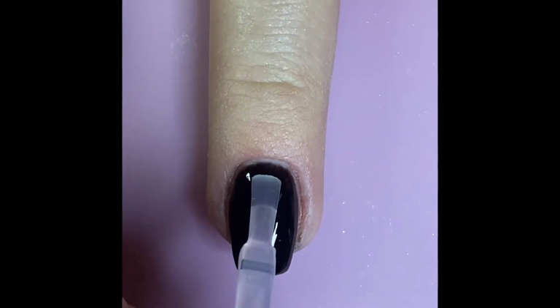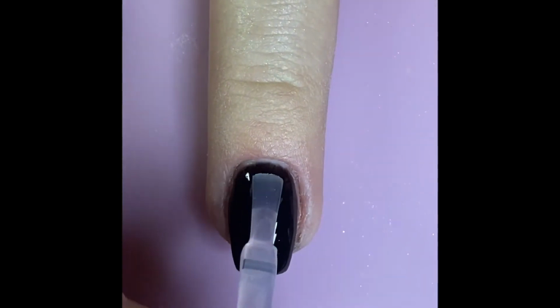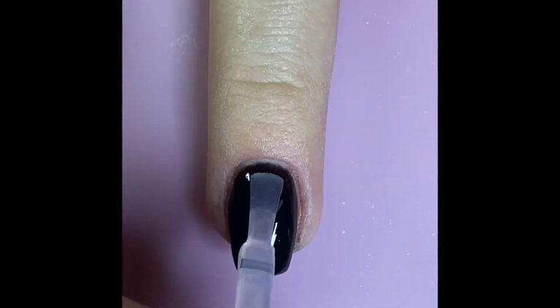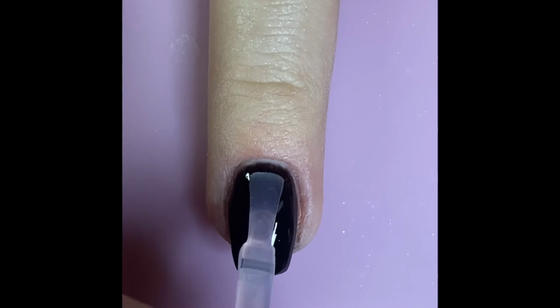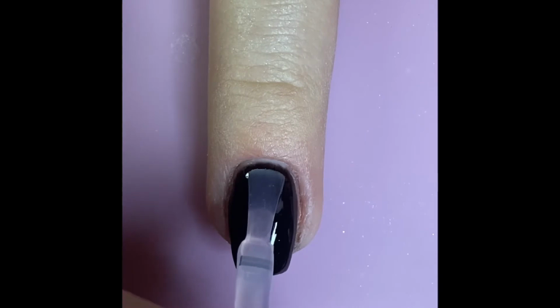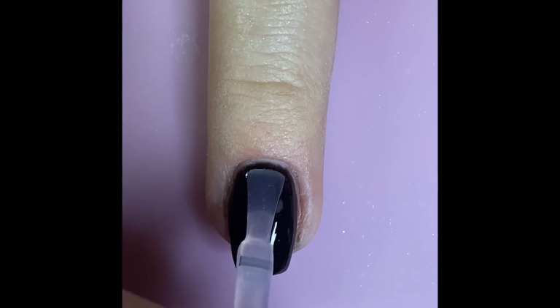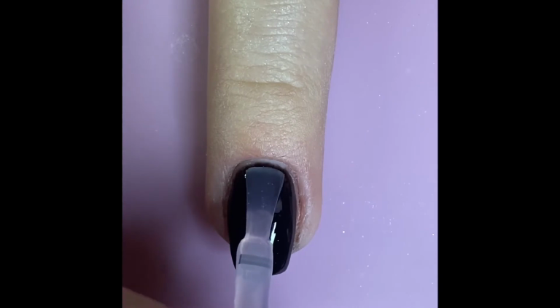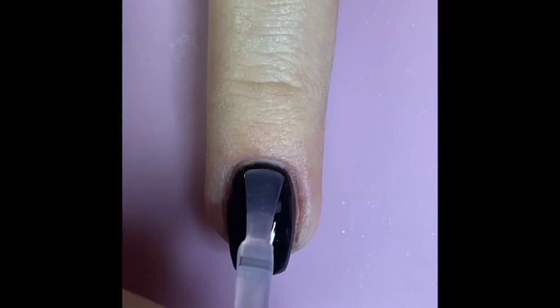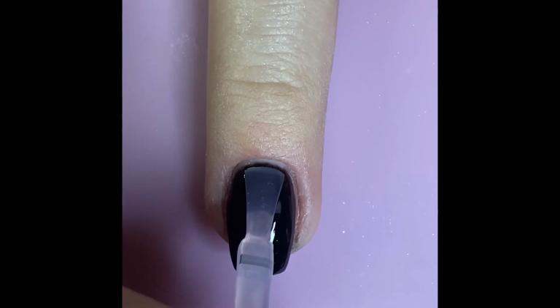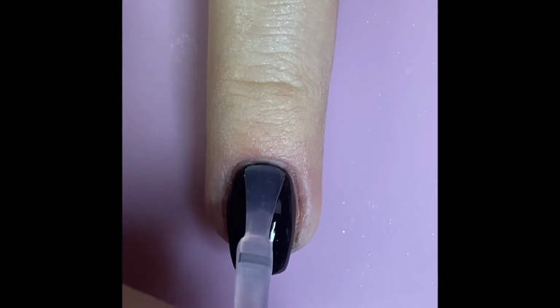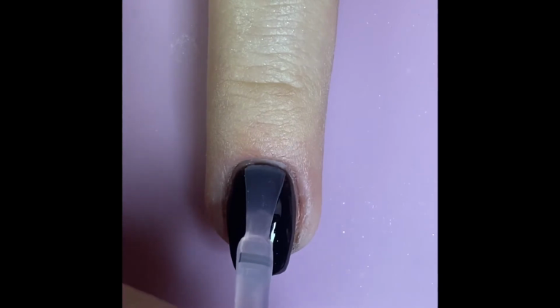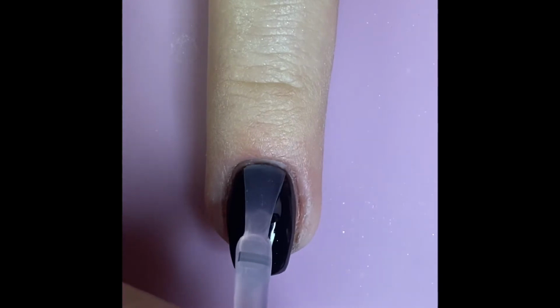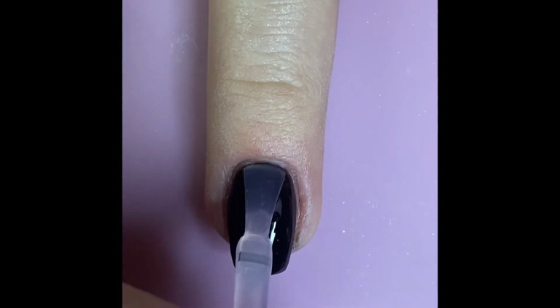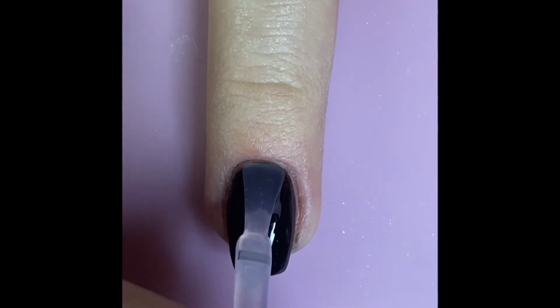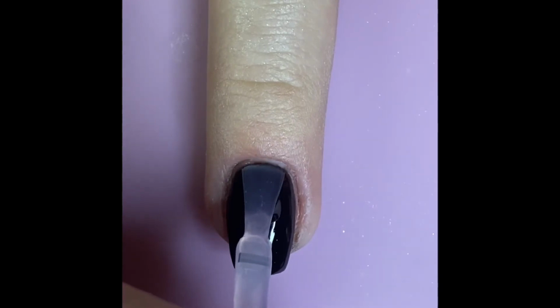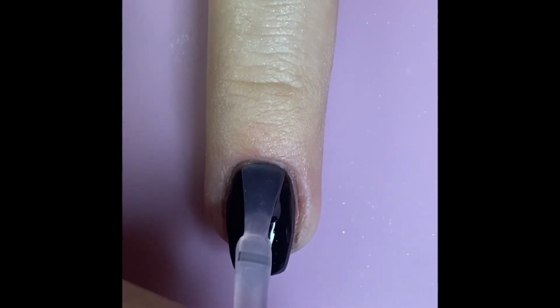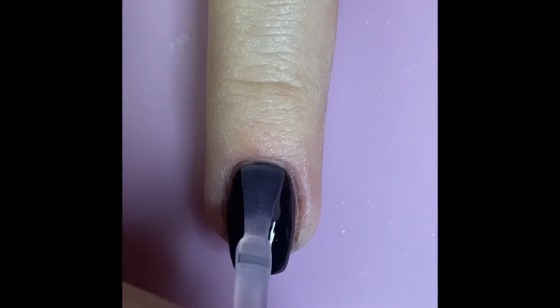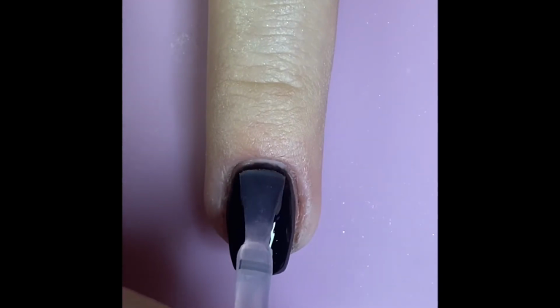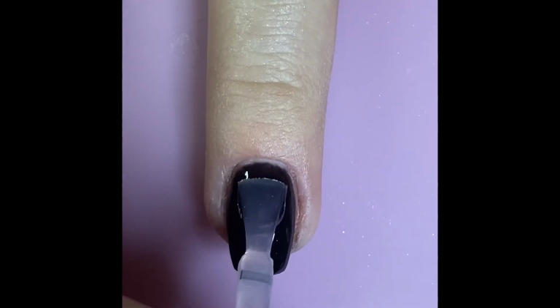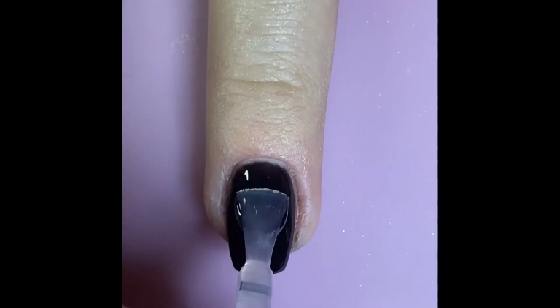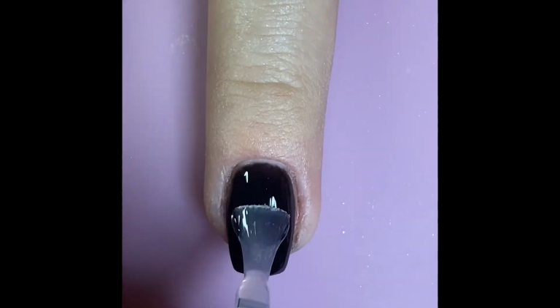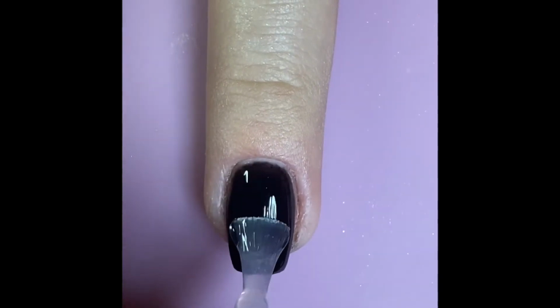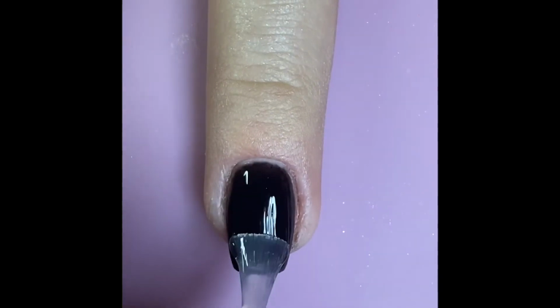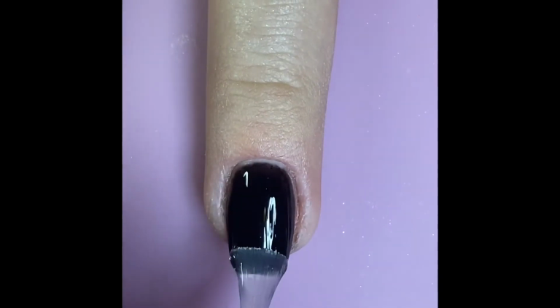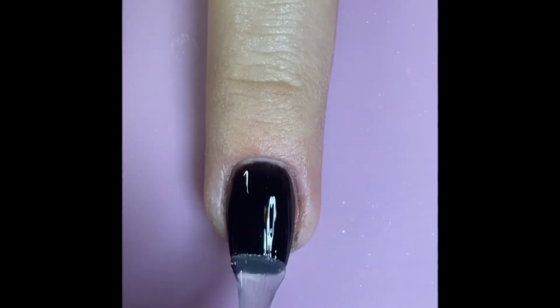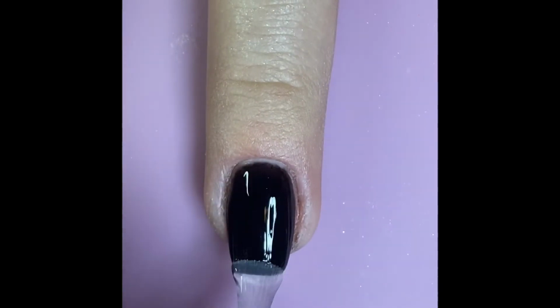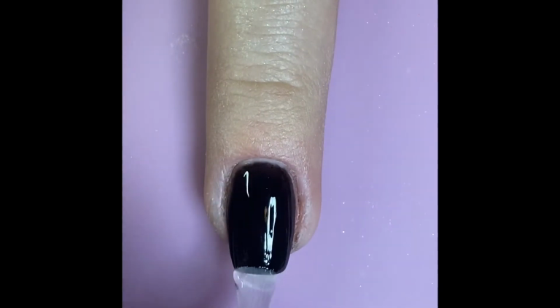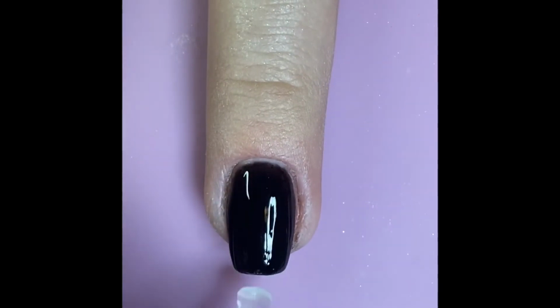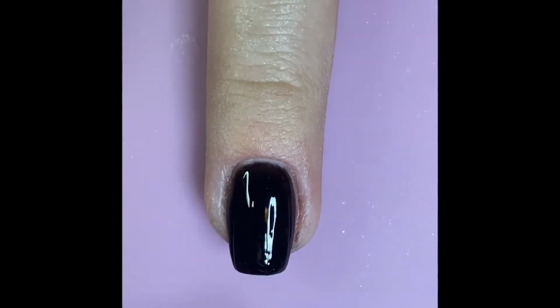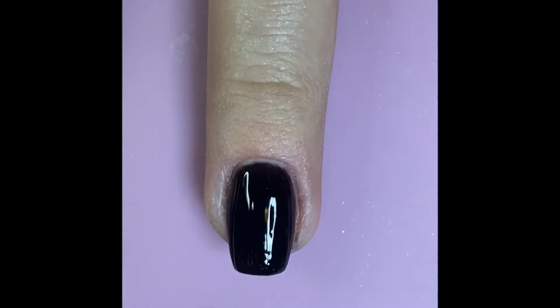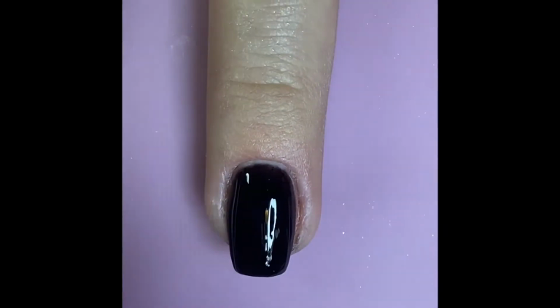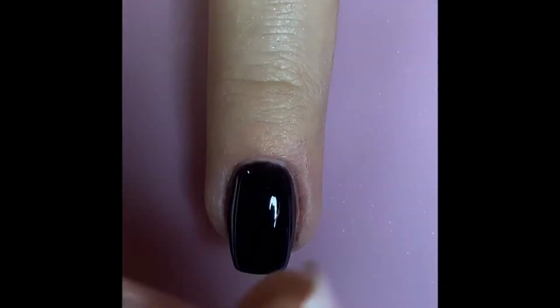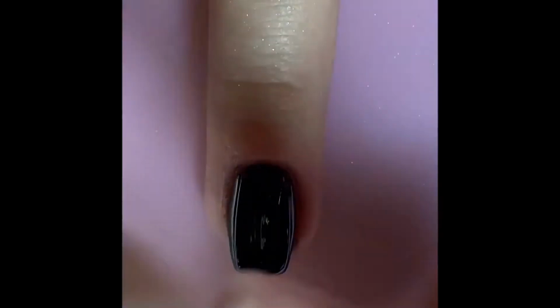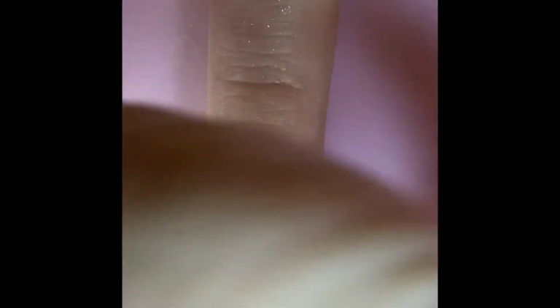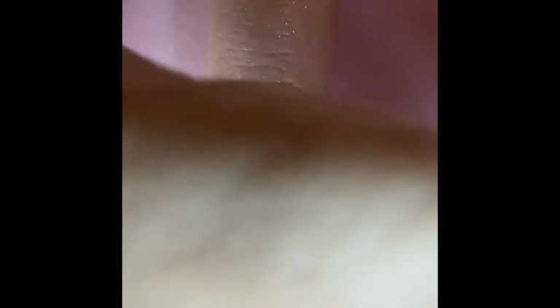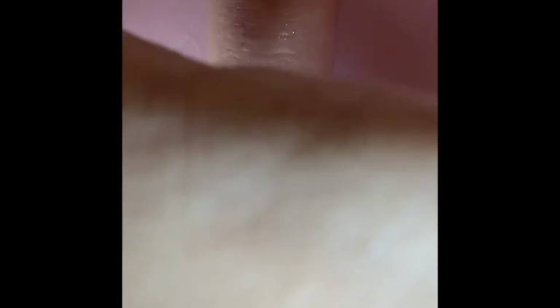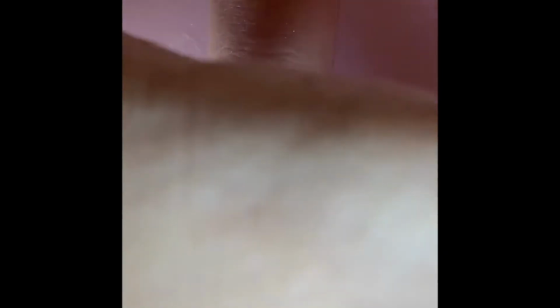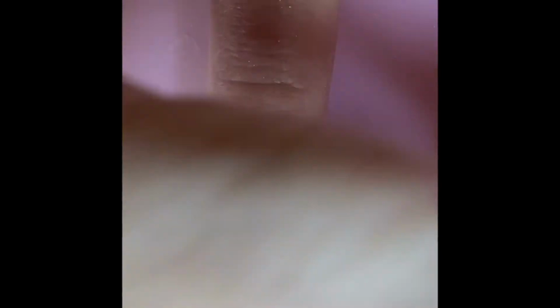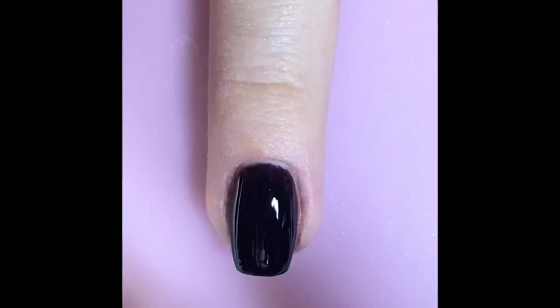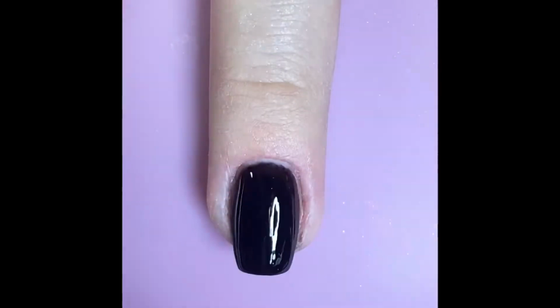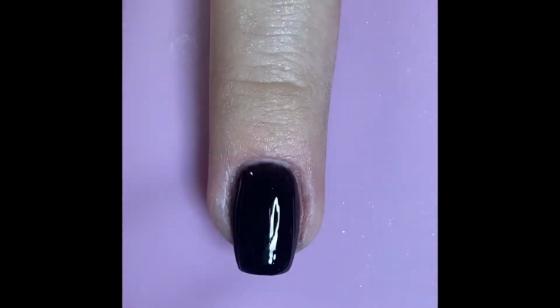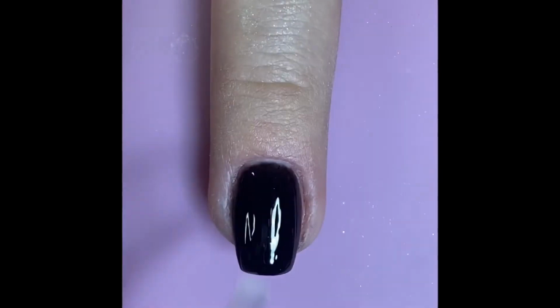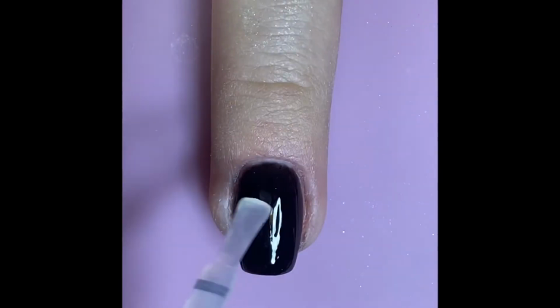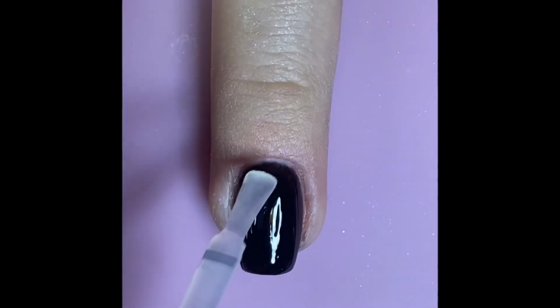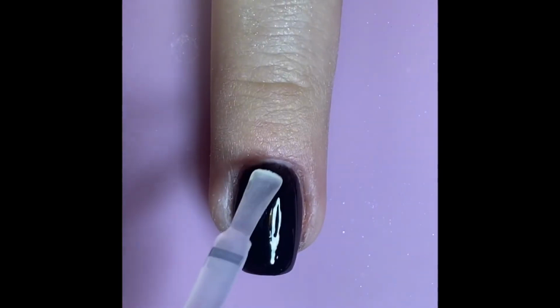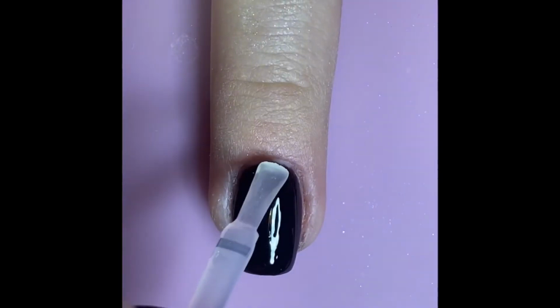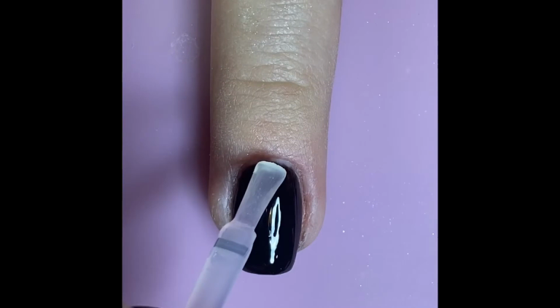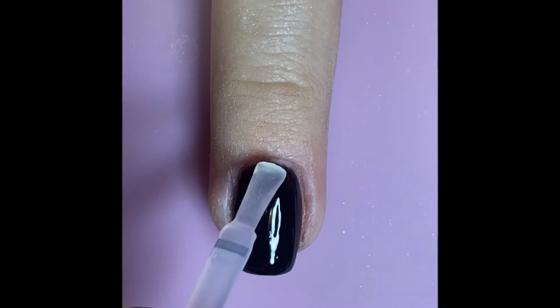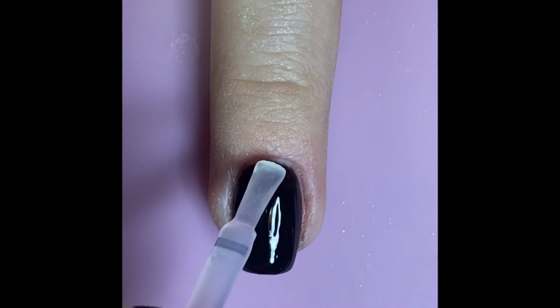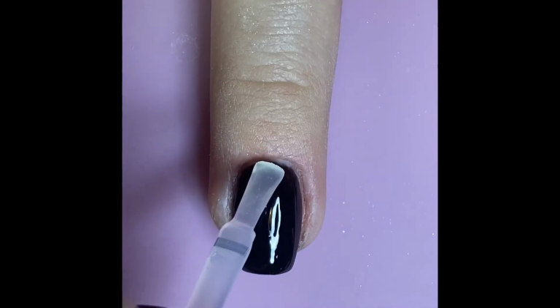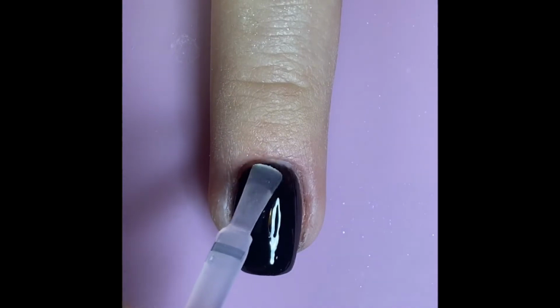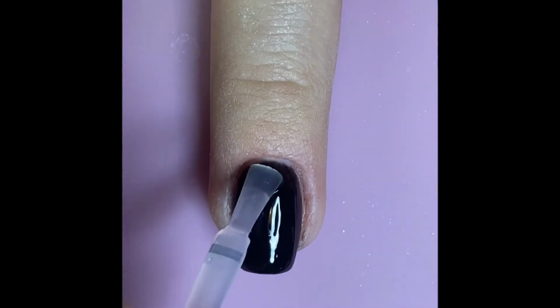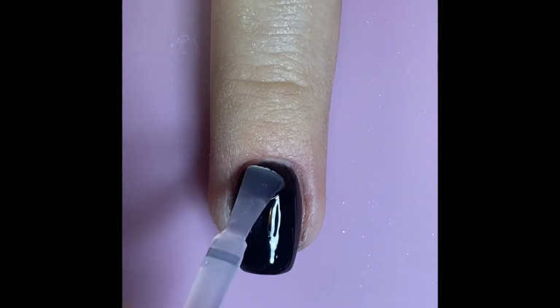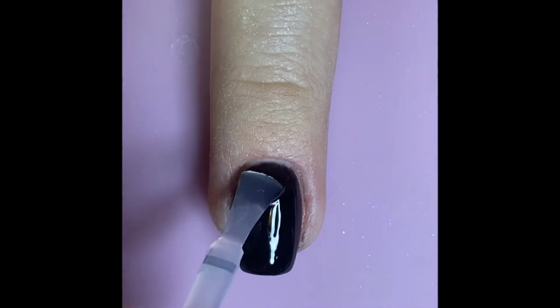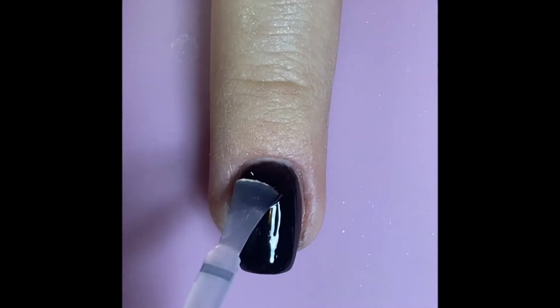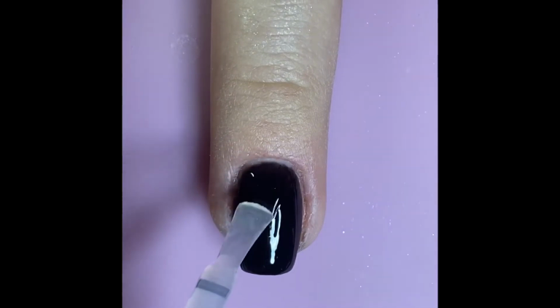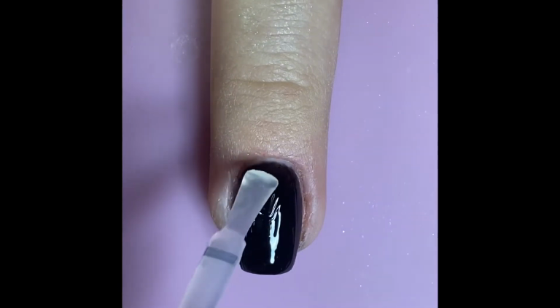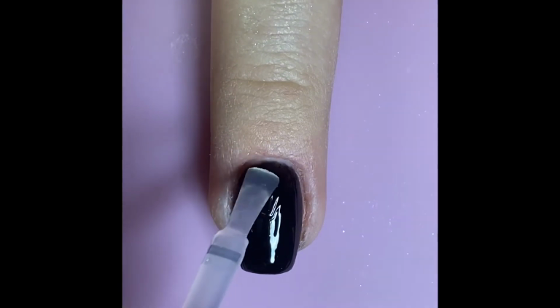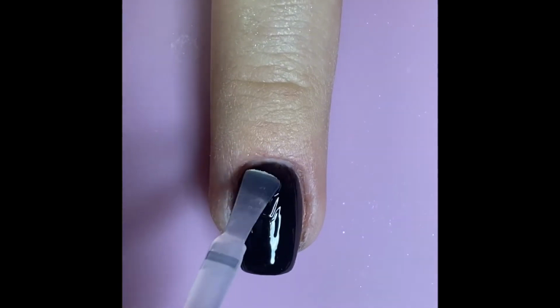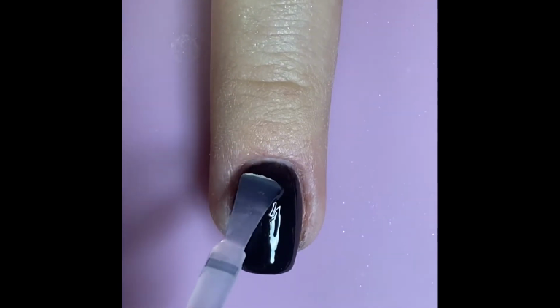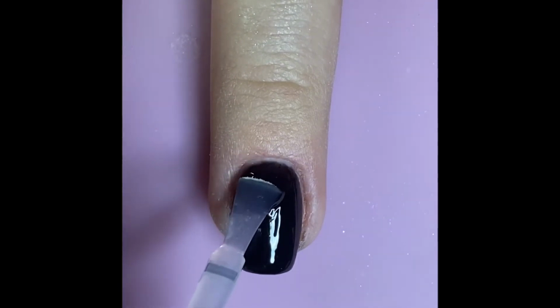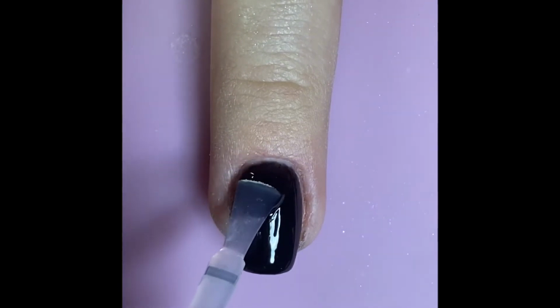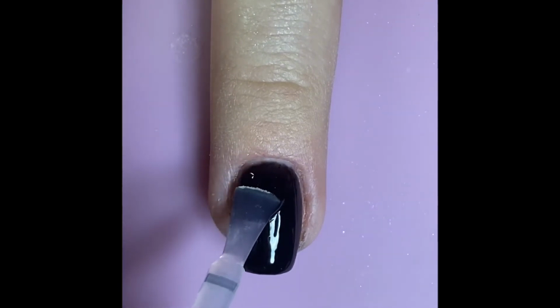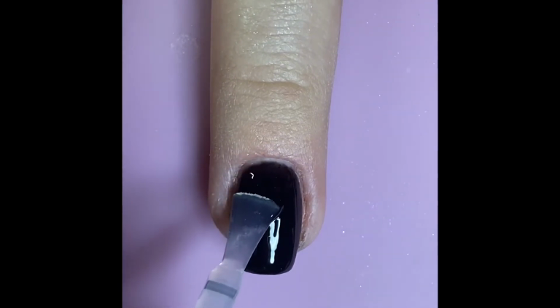Once the base coat is cured, apply a coat of gel top, again making sure you don't get any air bubbles or other imperfections in the gel top coat.